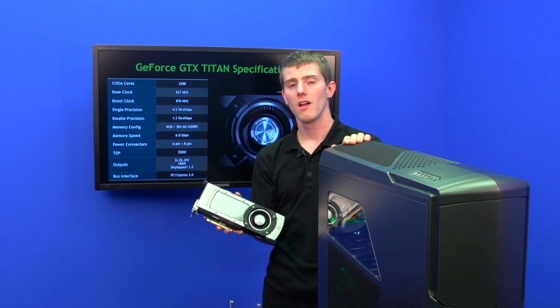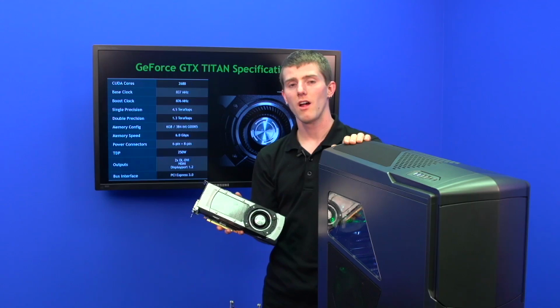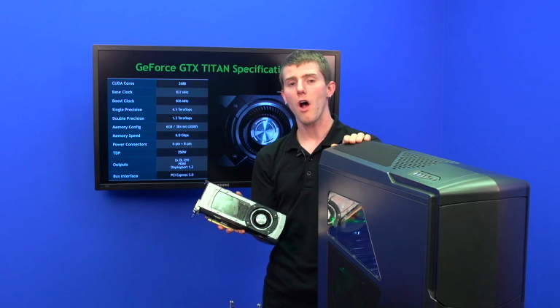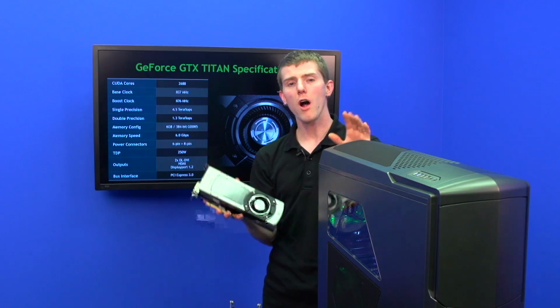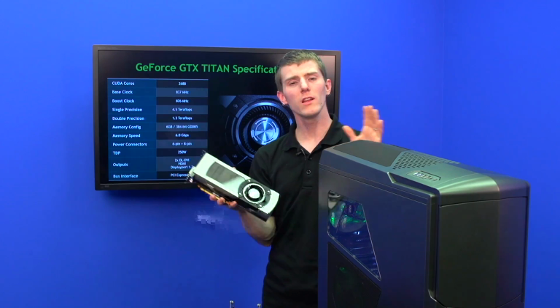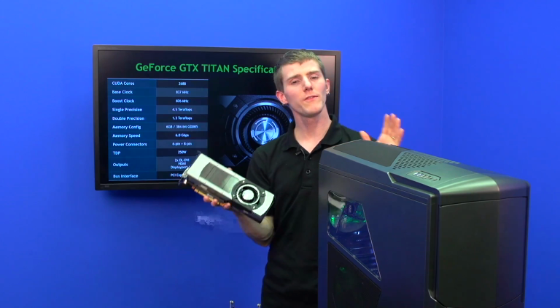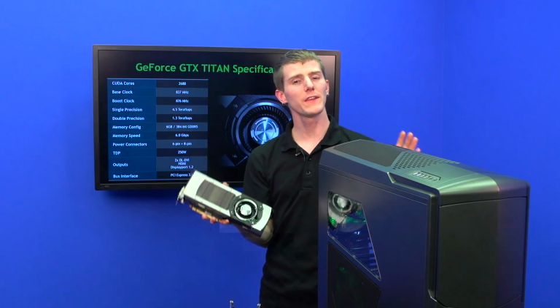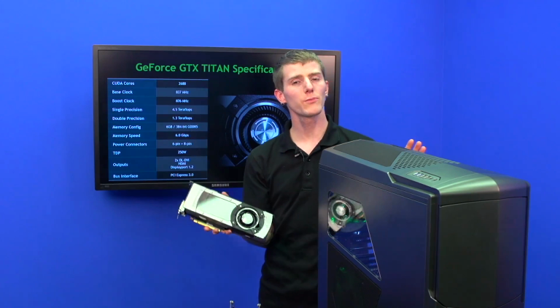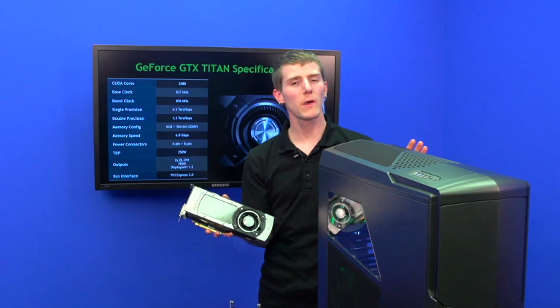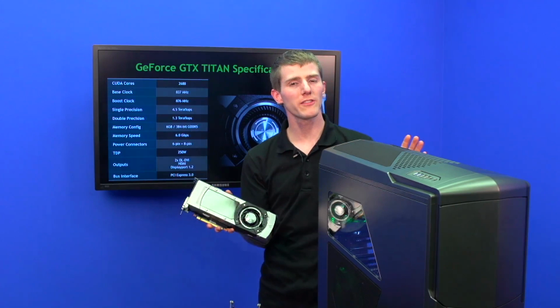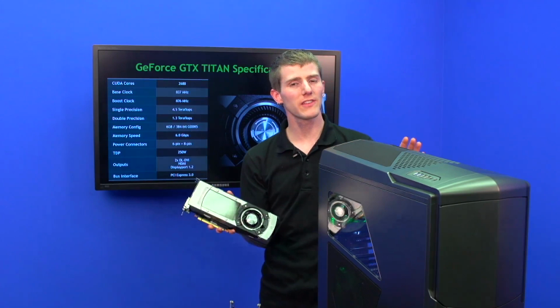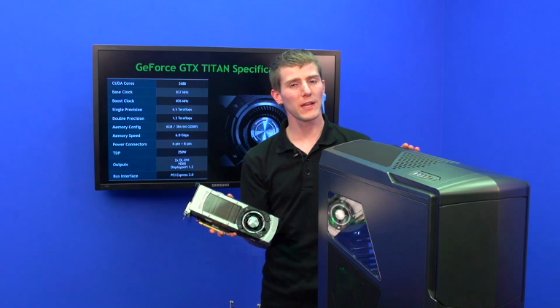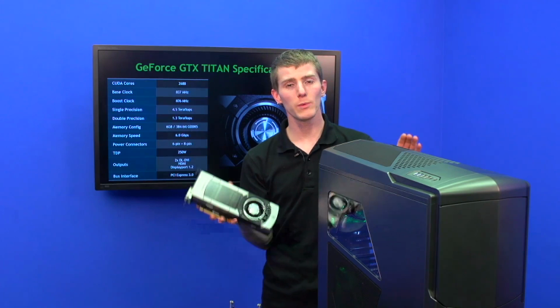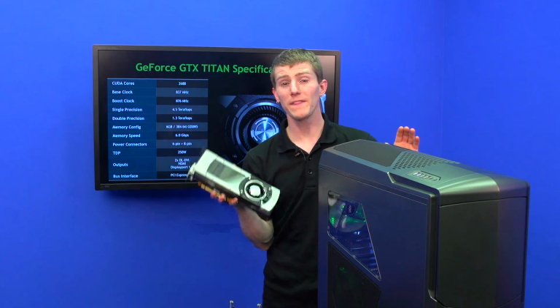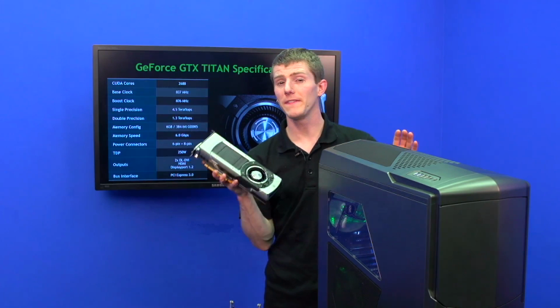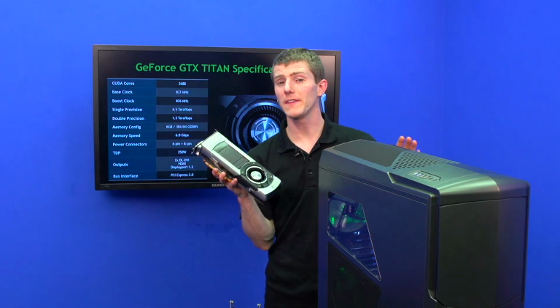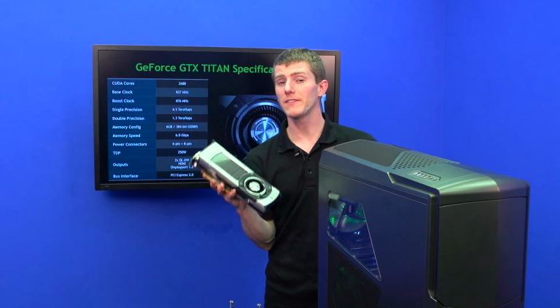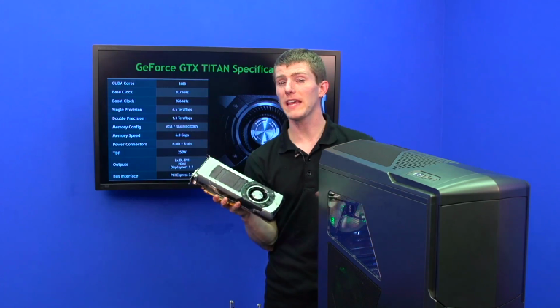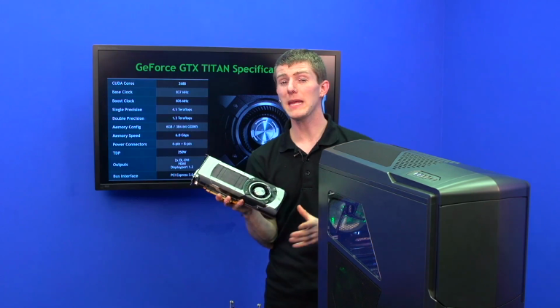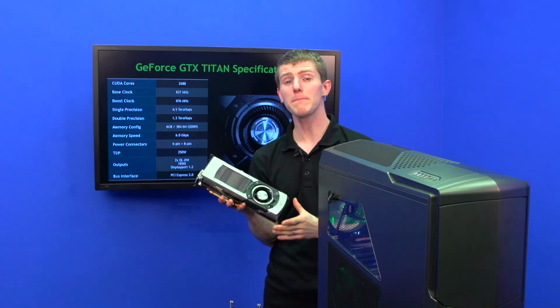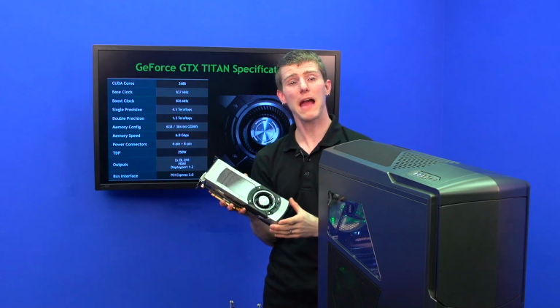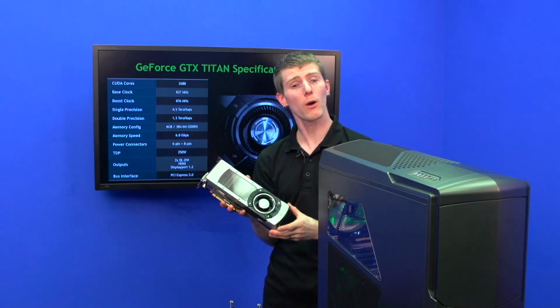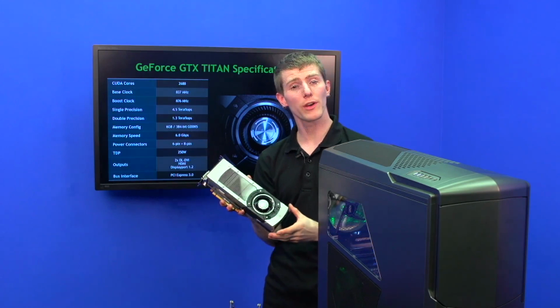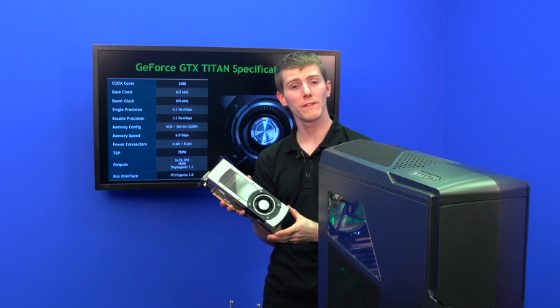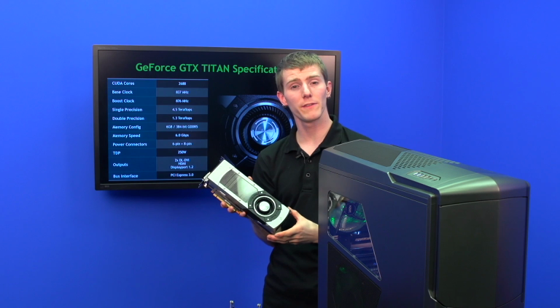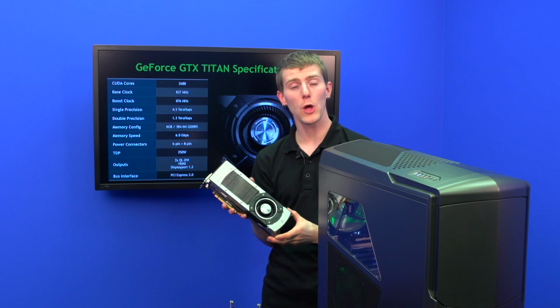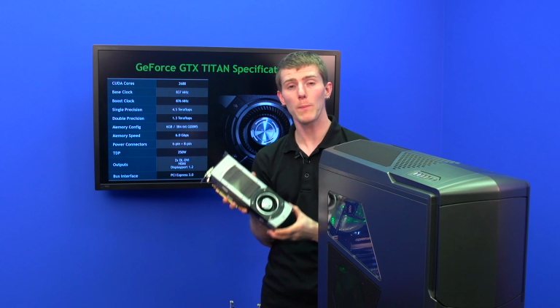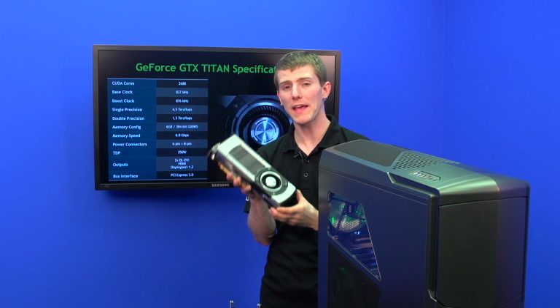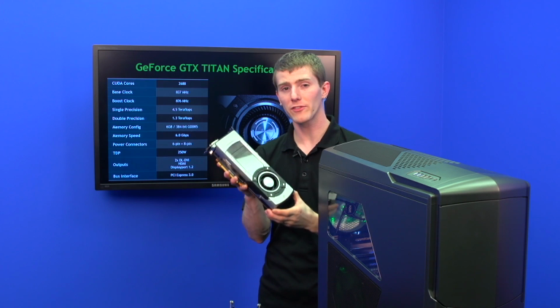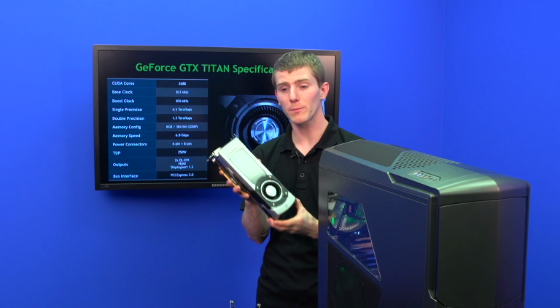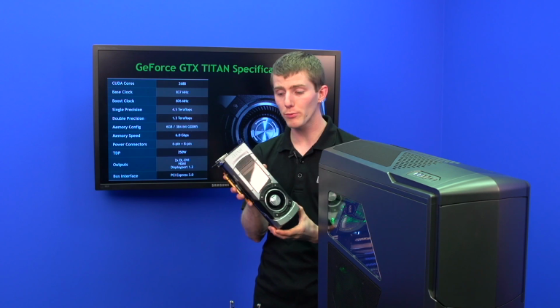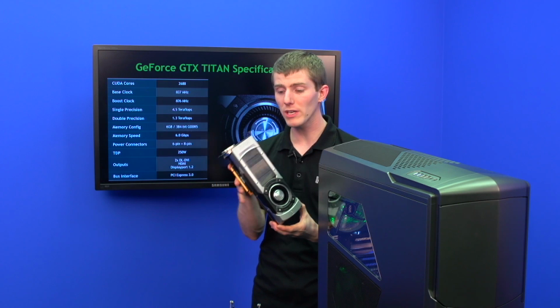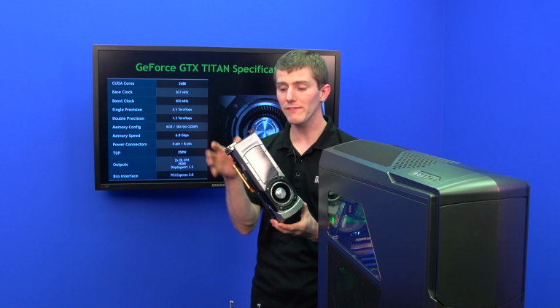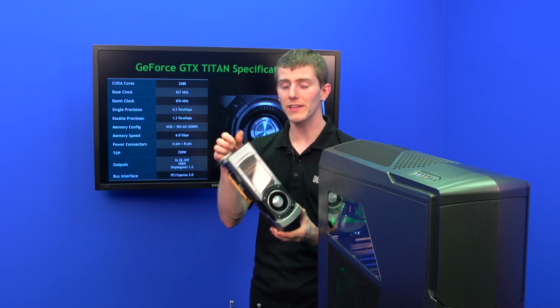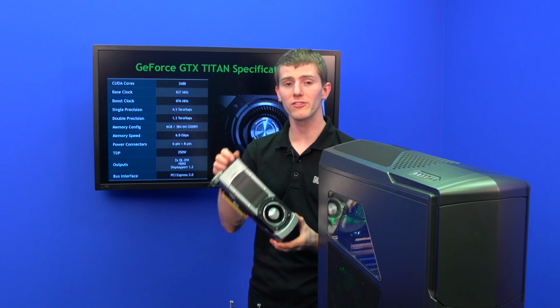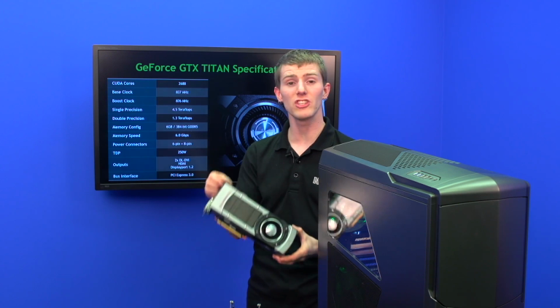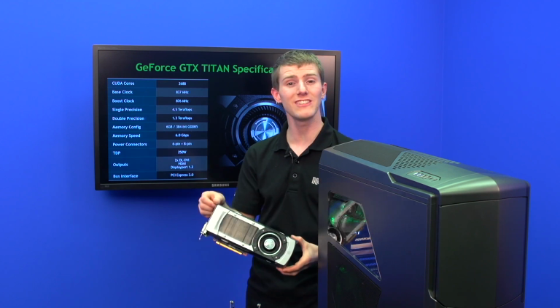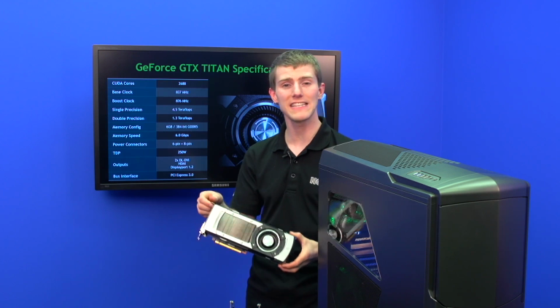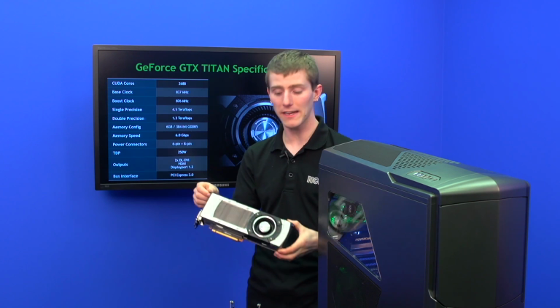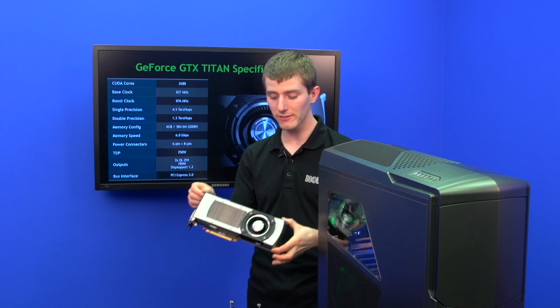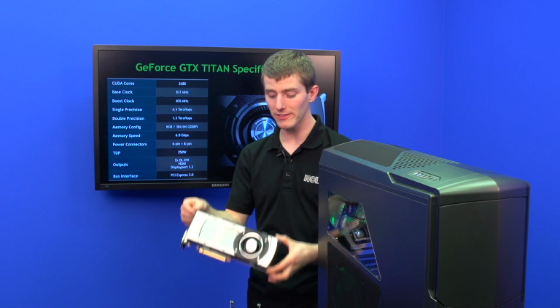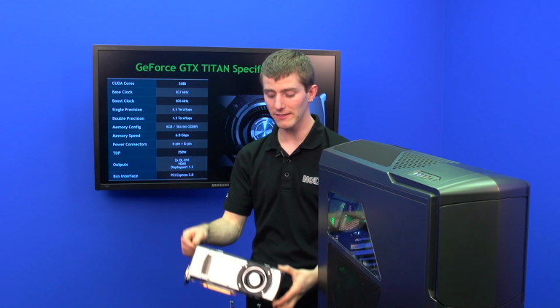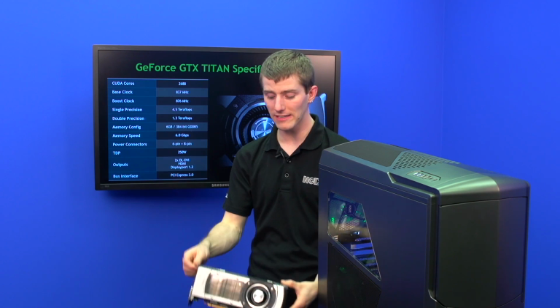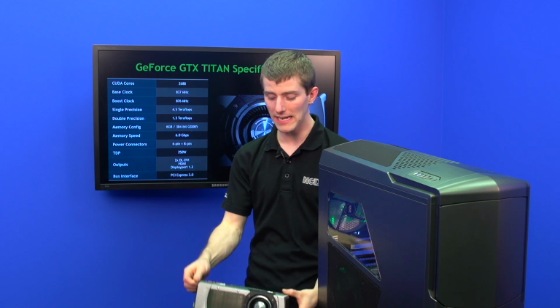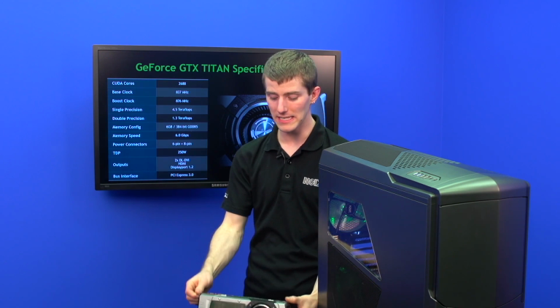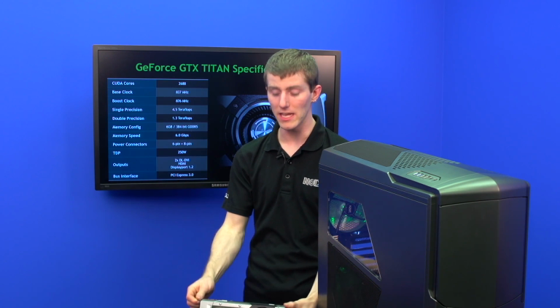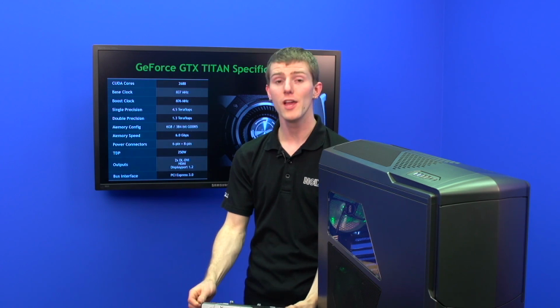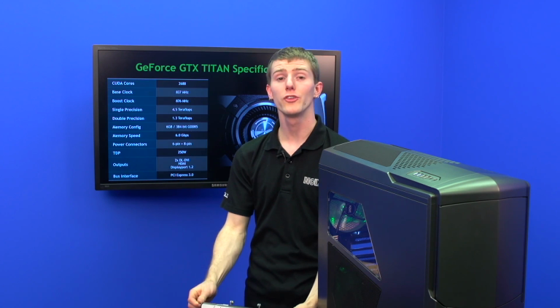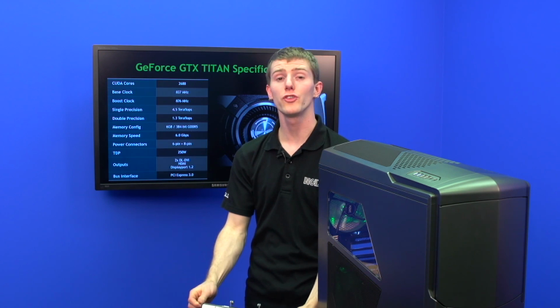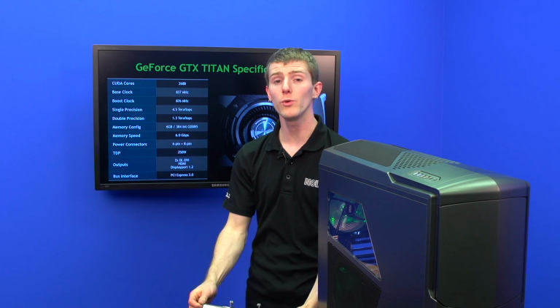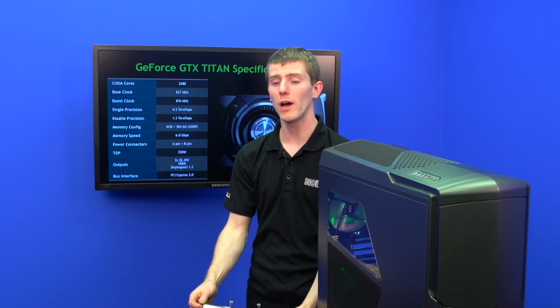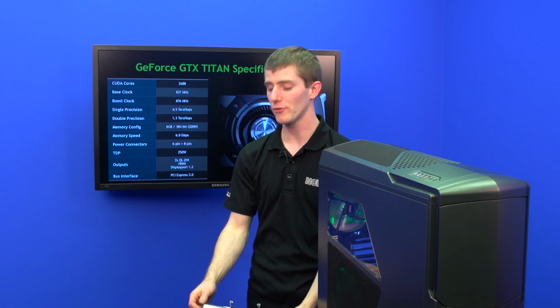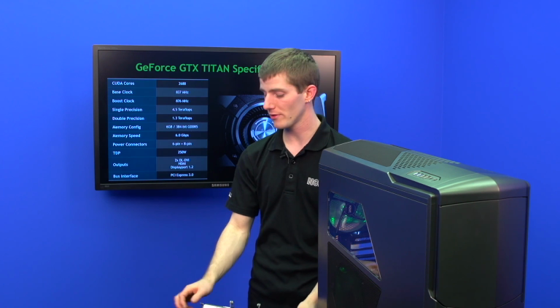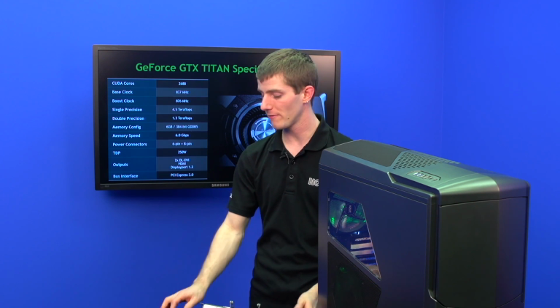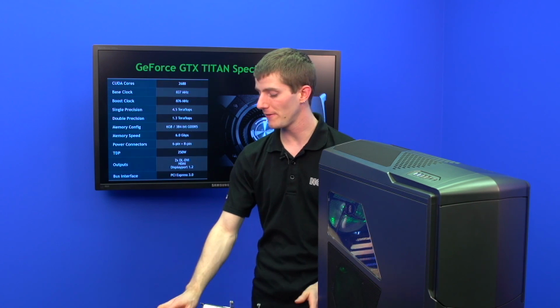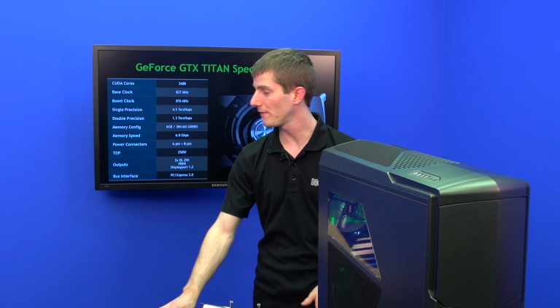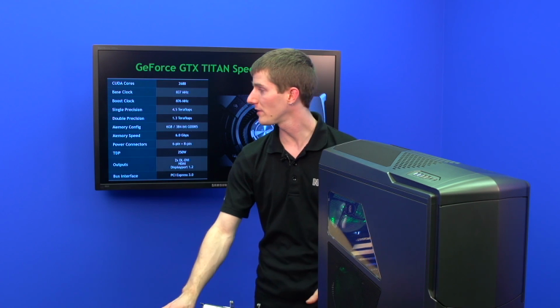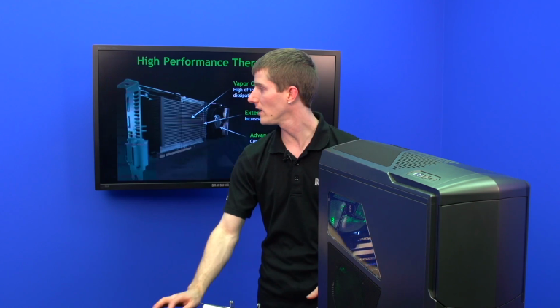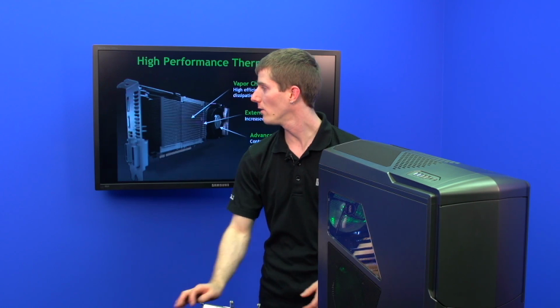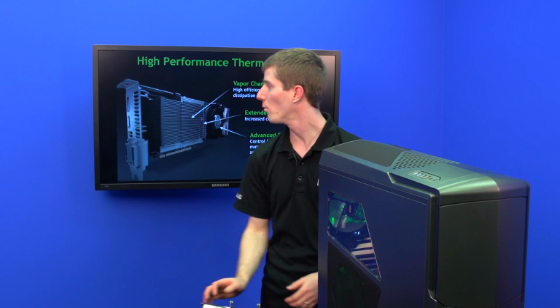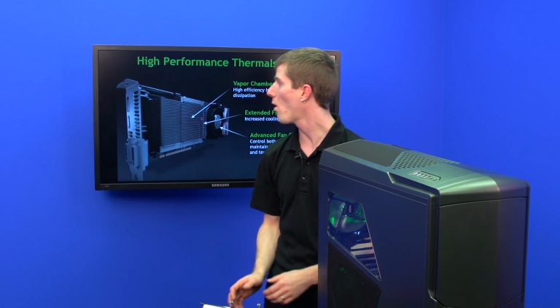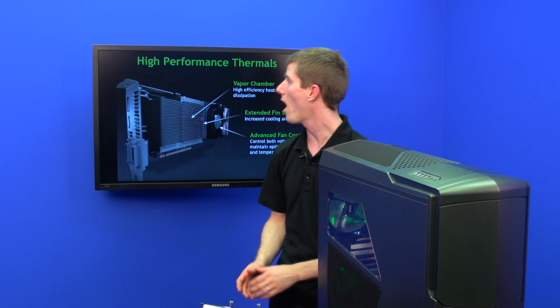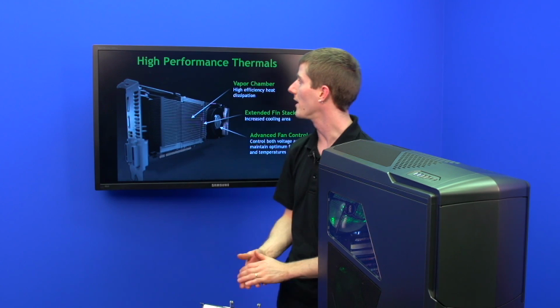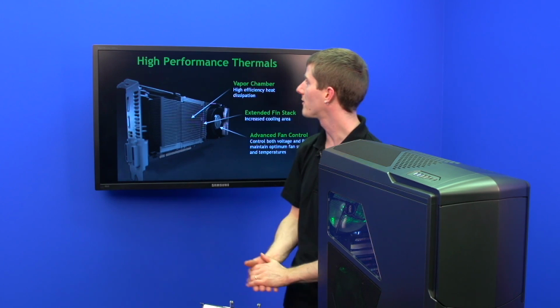All of this while staying within the same power envelope as the previous GTX 680 — 250 watts.